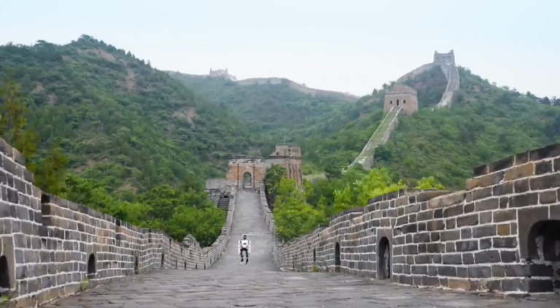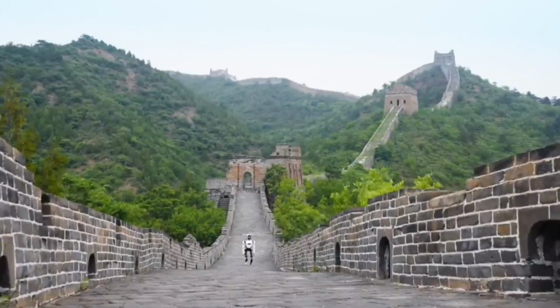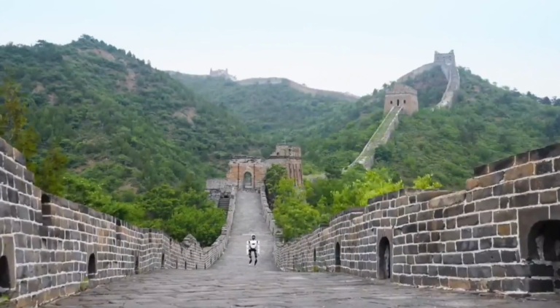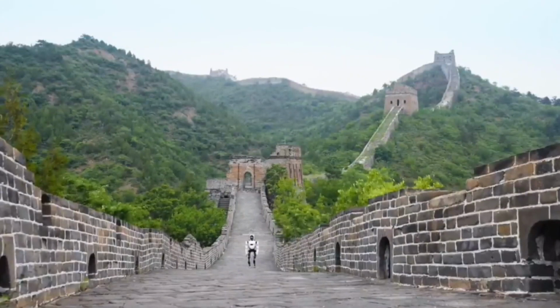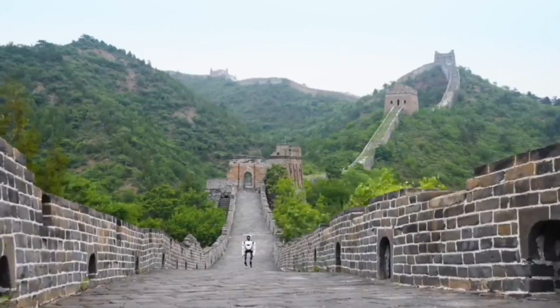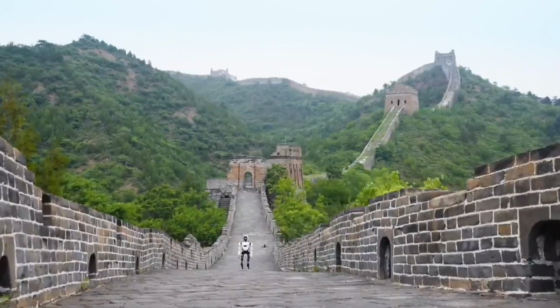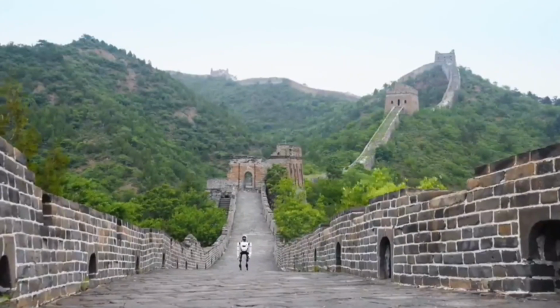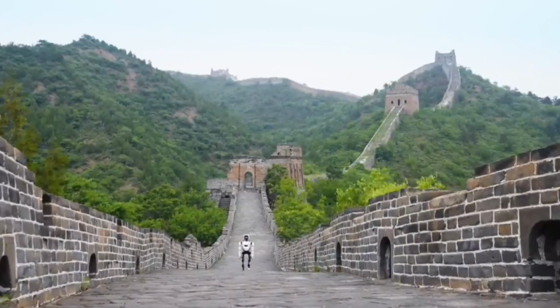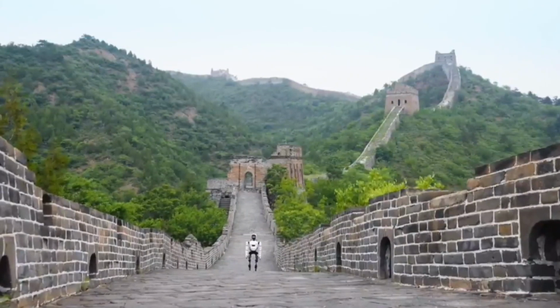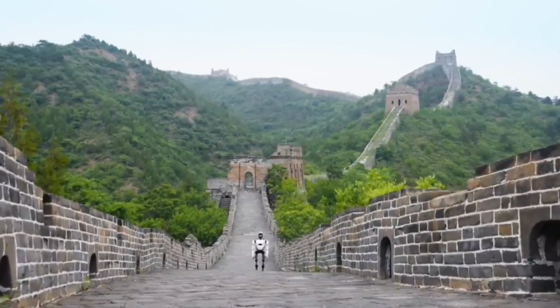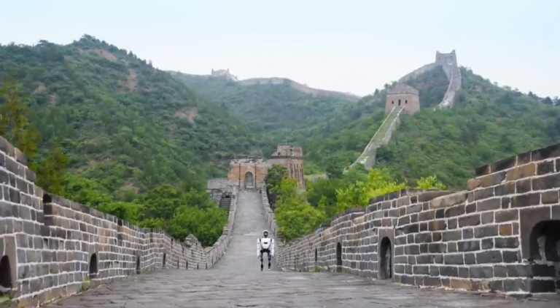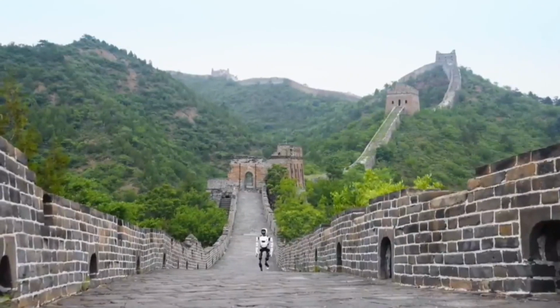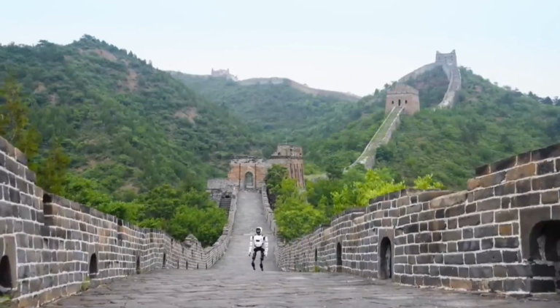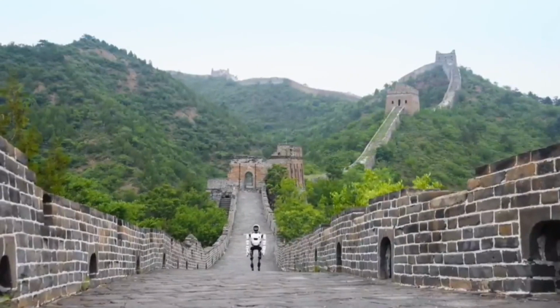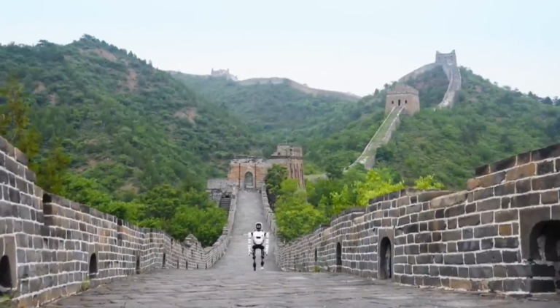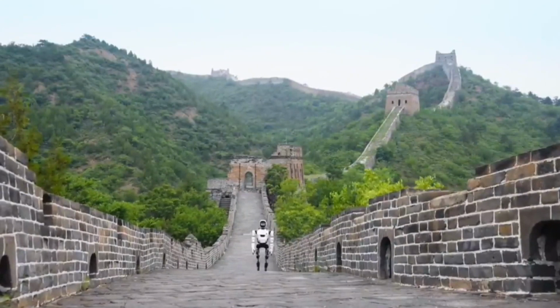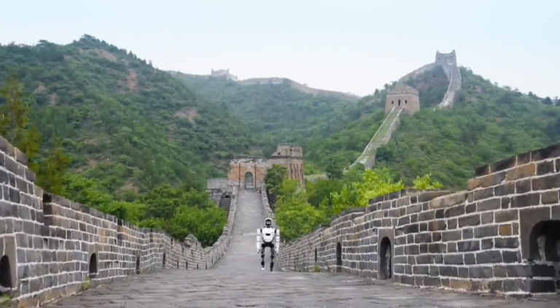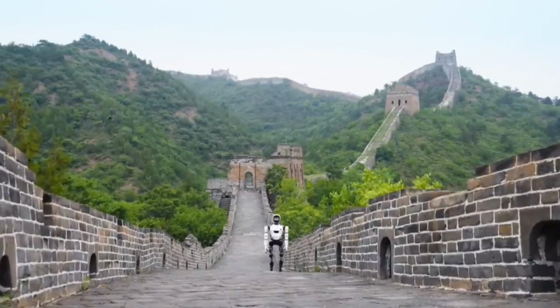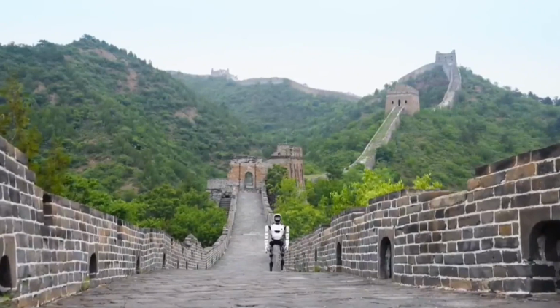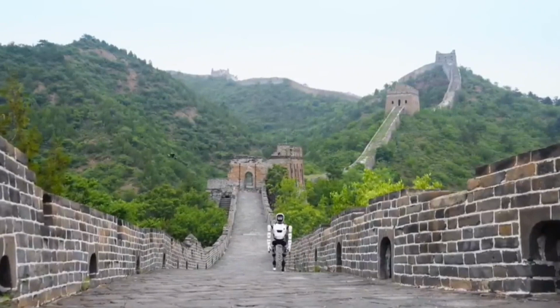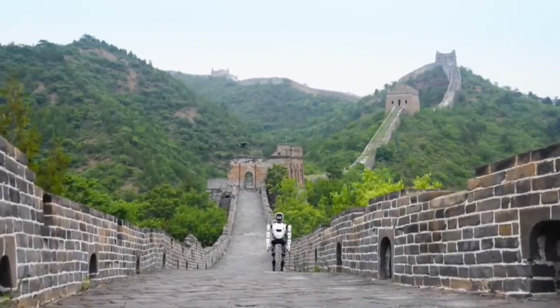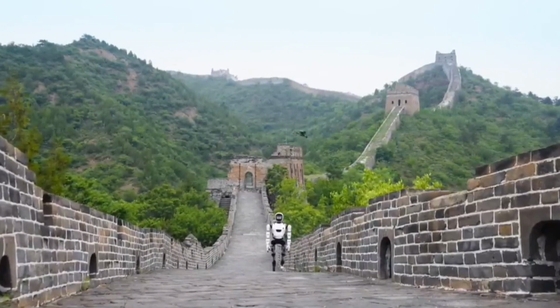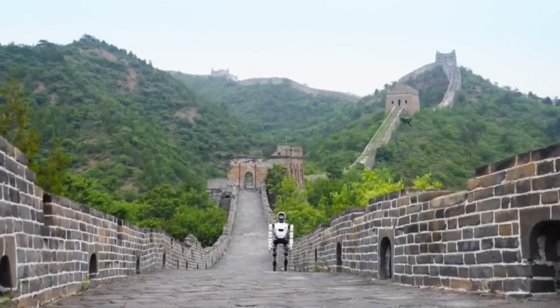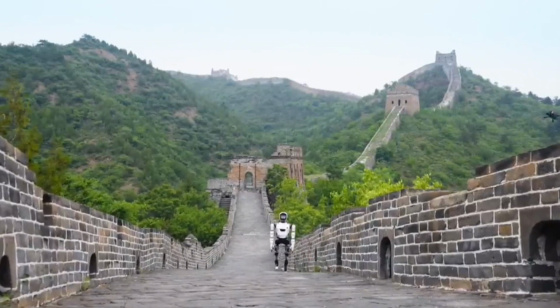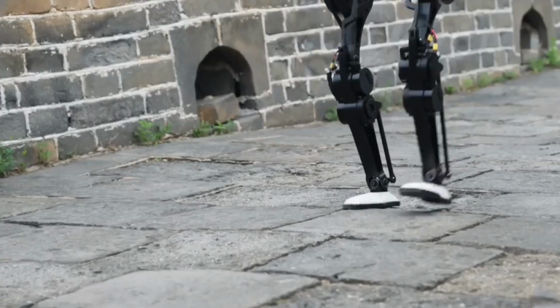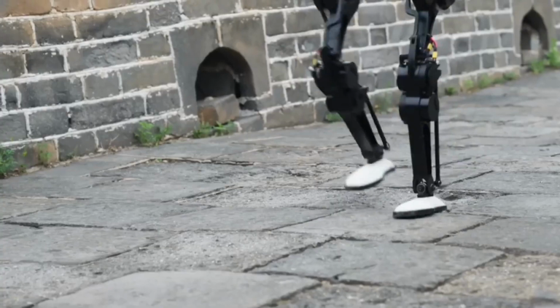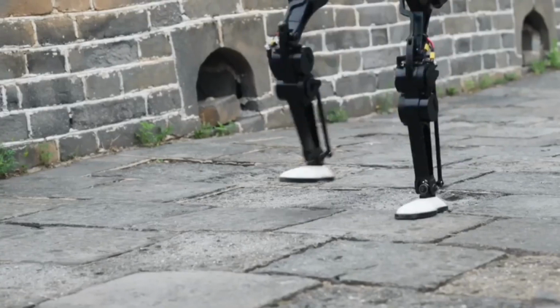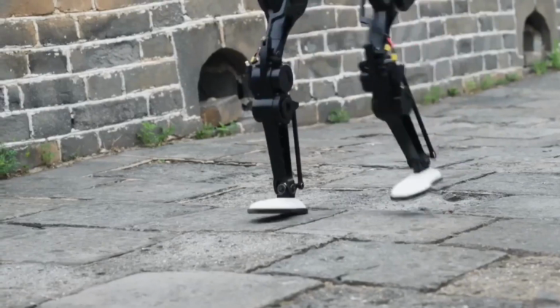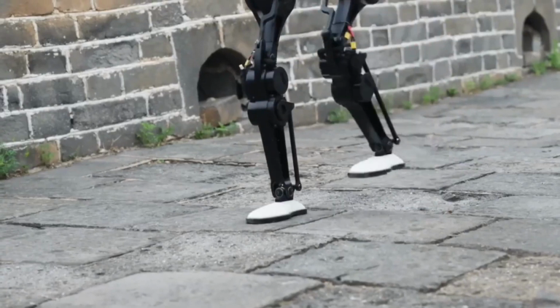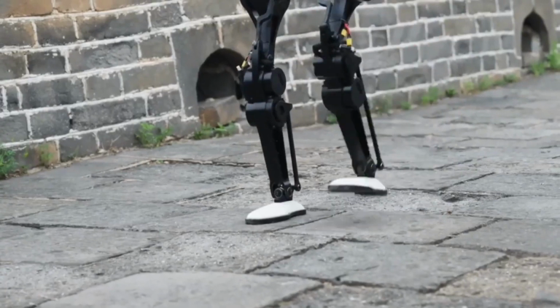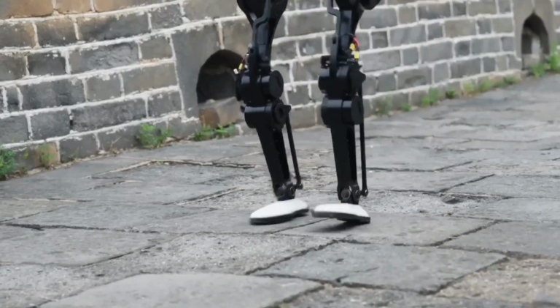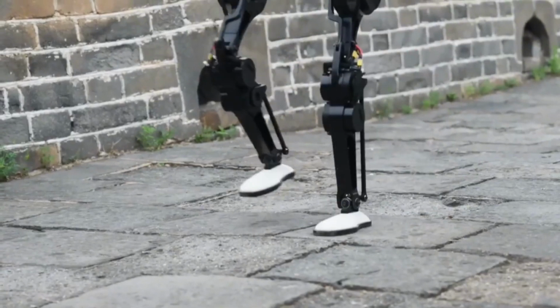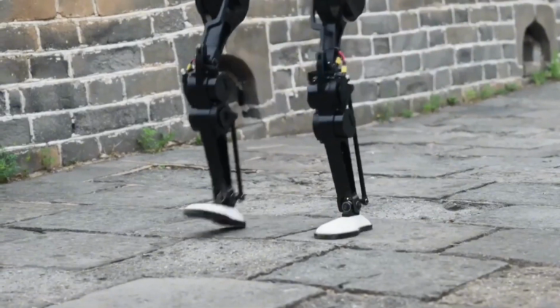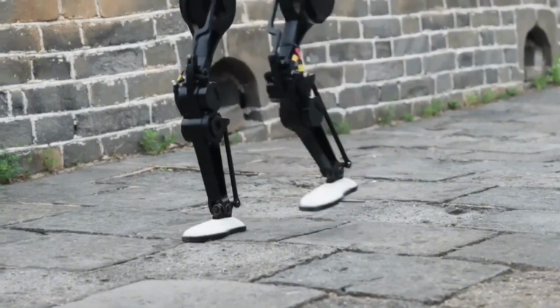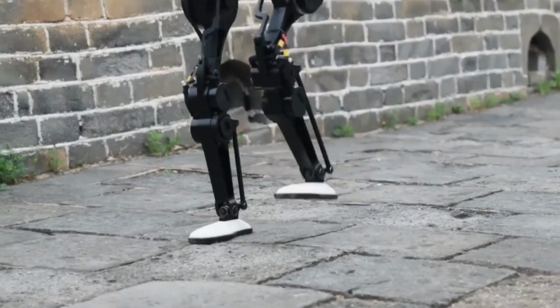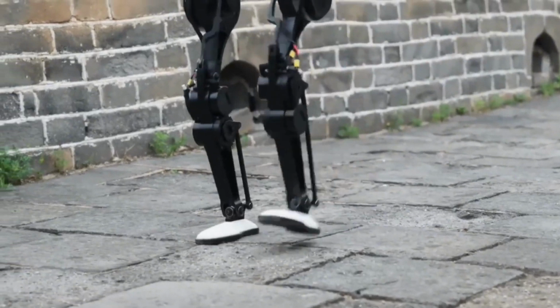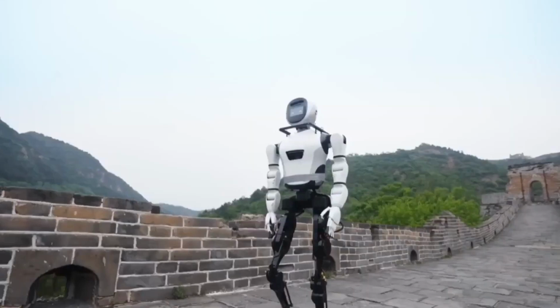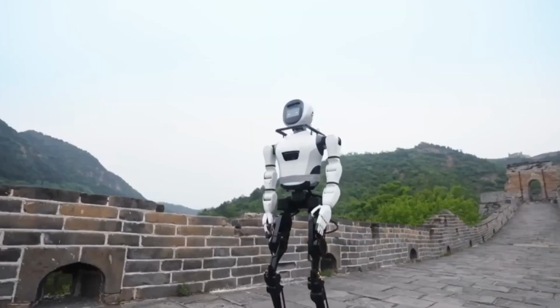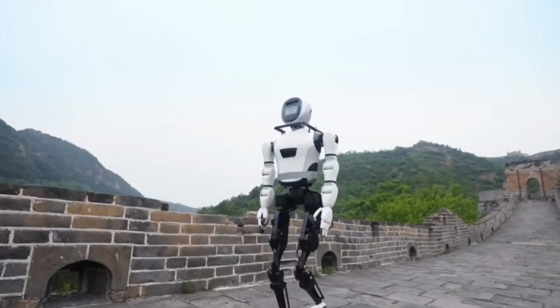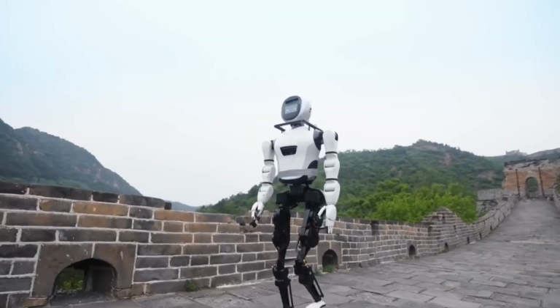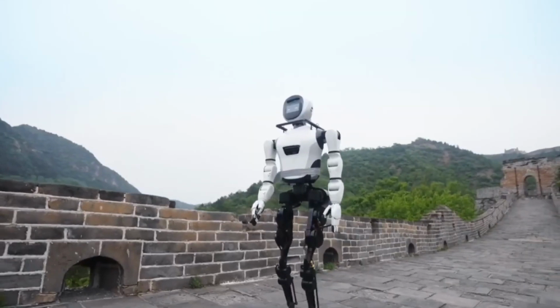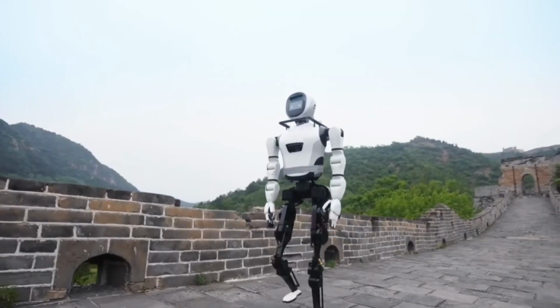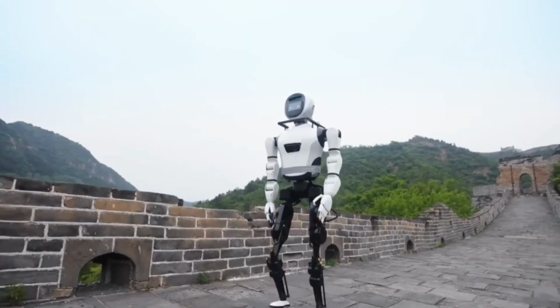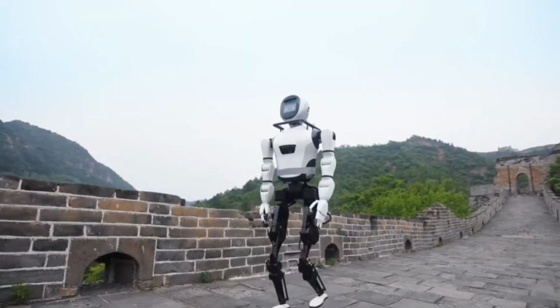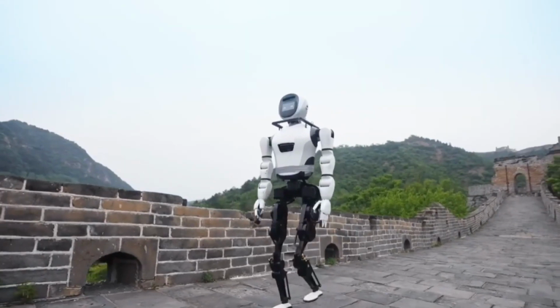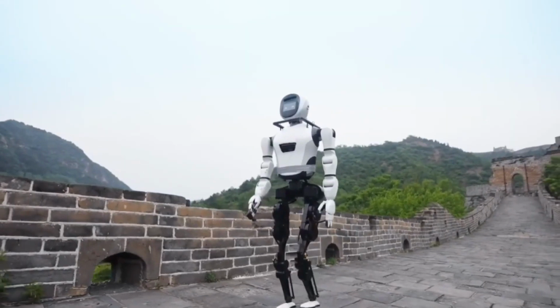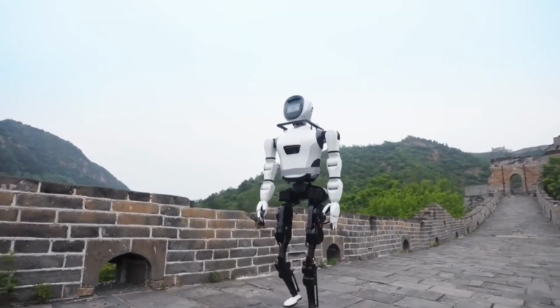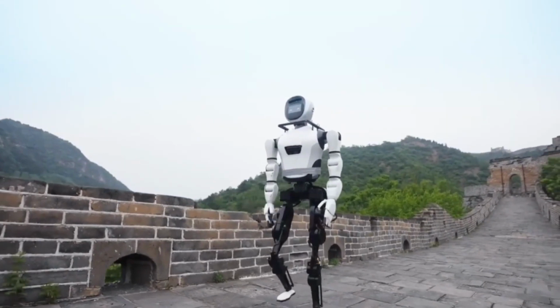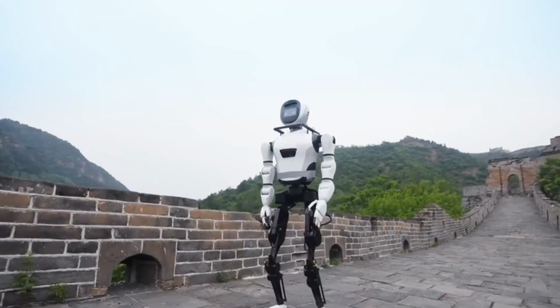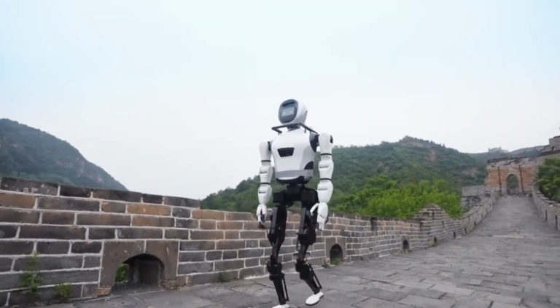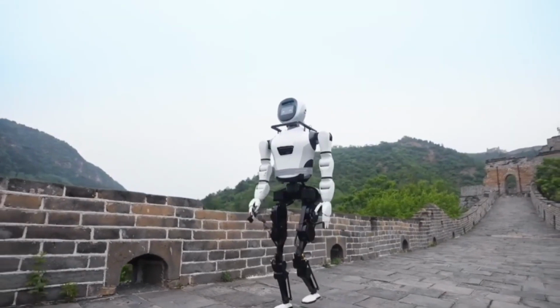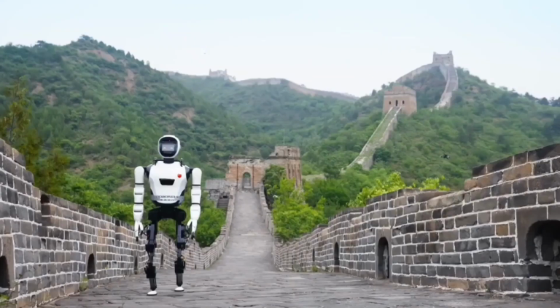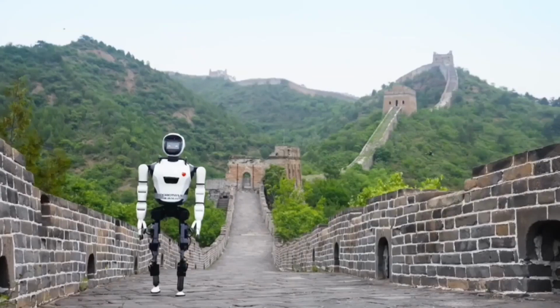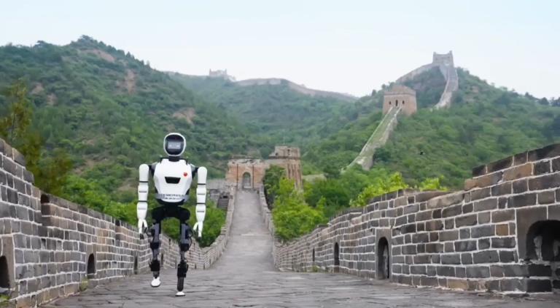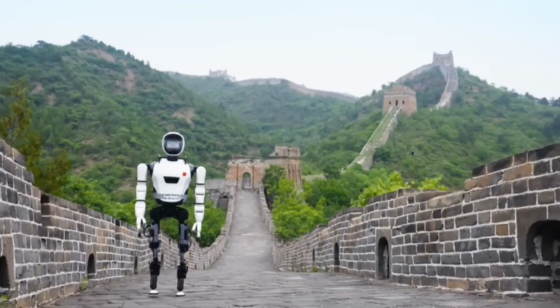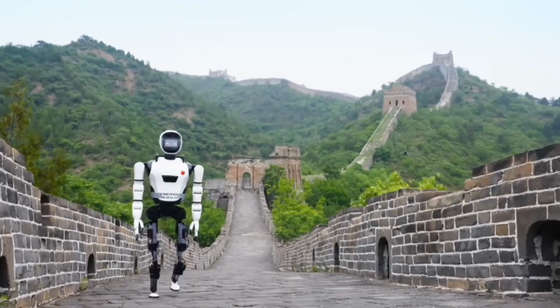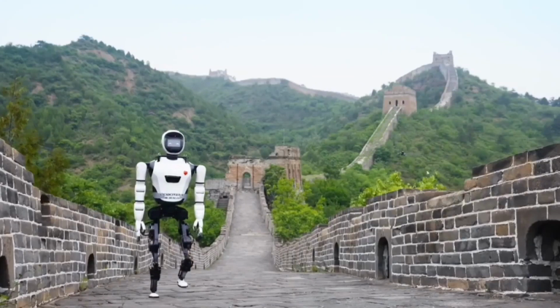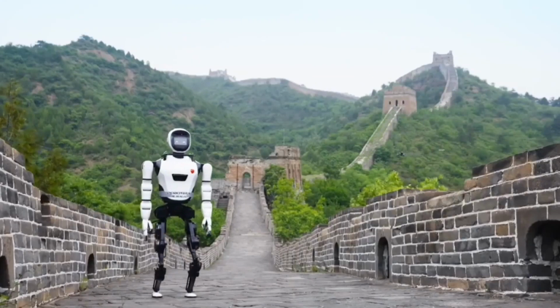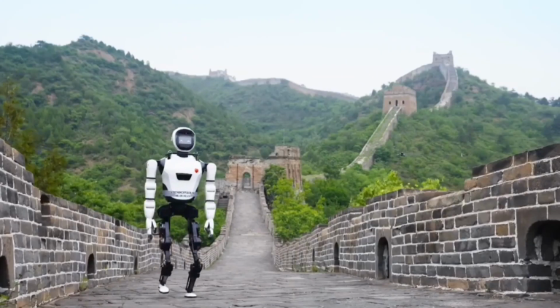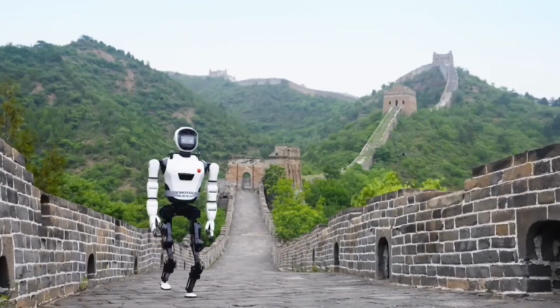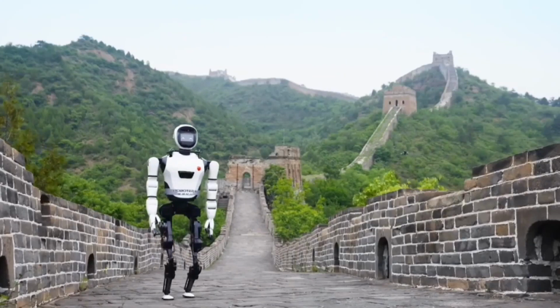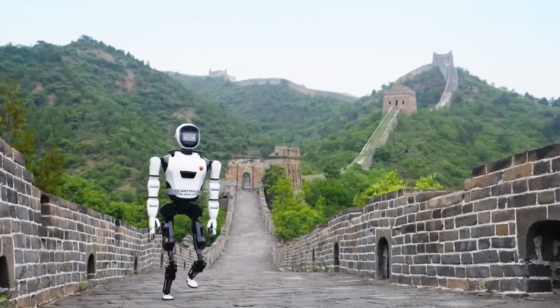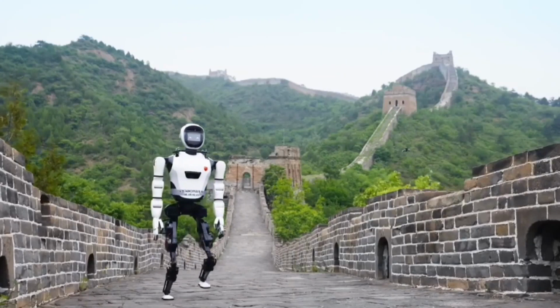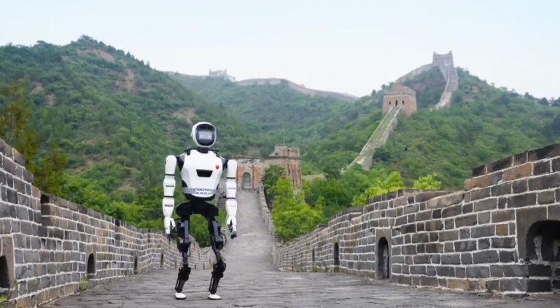These algorithms allow the robot to sense its surroundings, maintain balance, and adapt its walking speed and steps to different terrains.